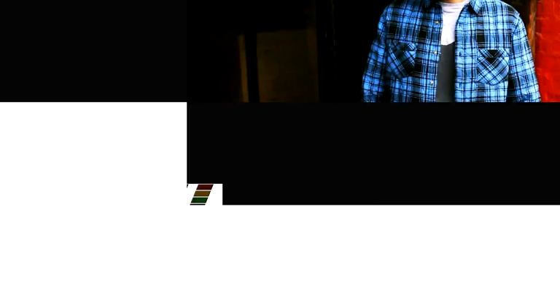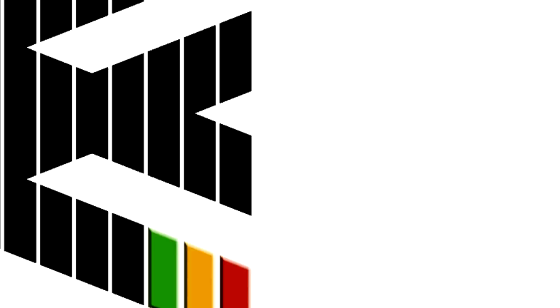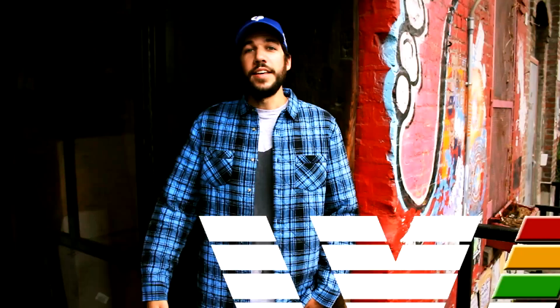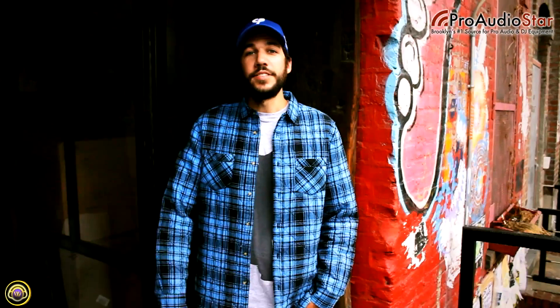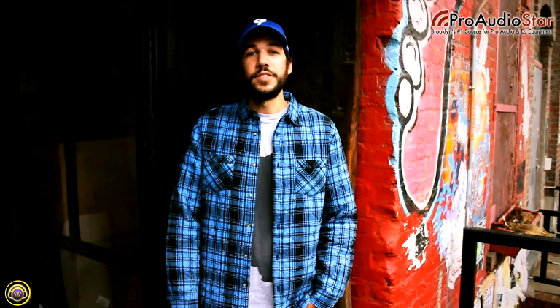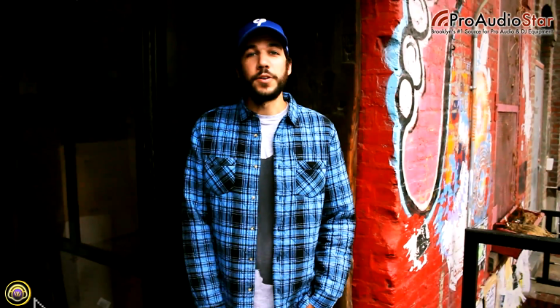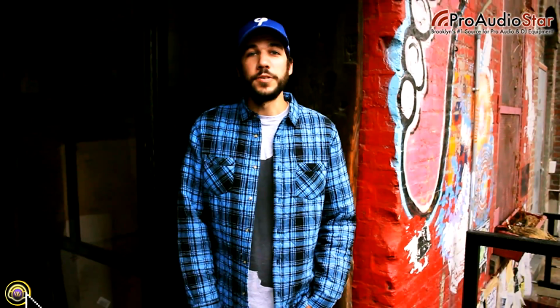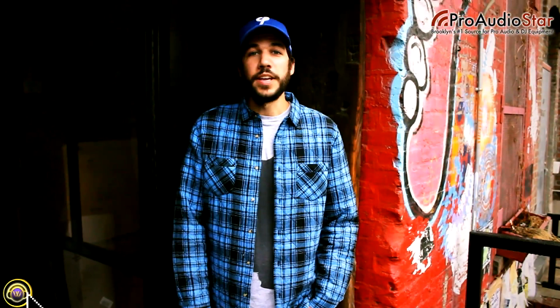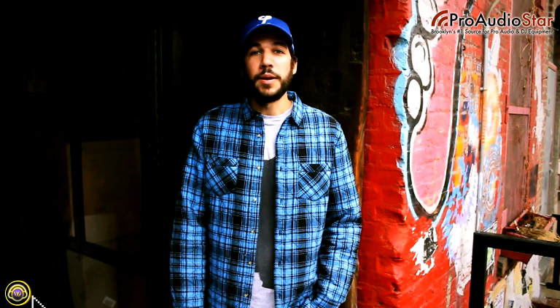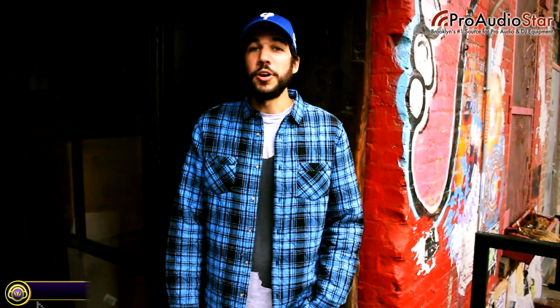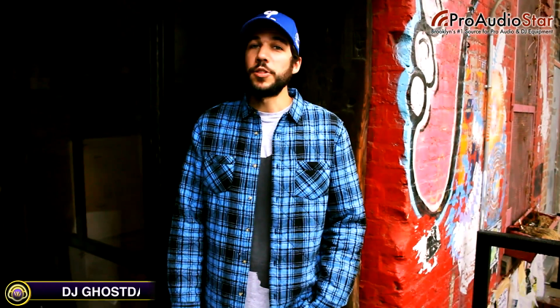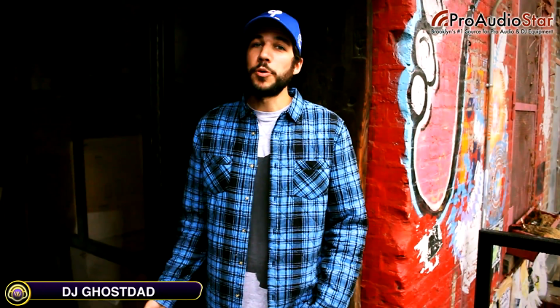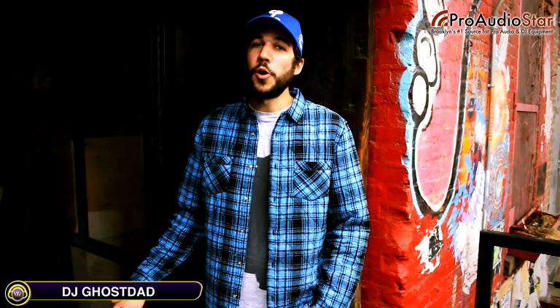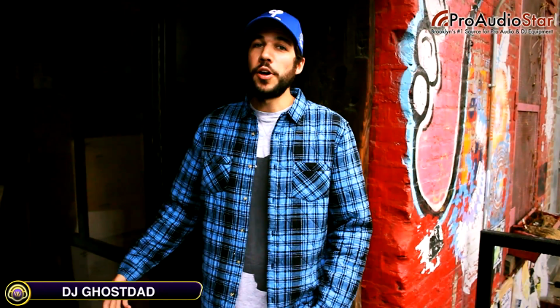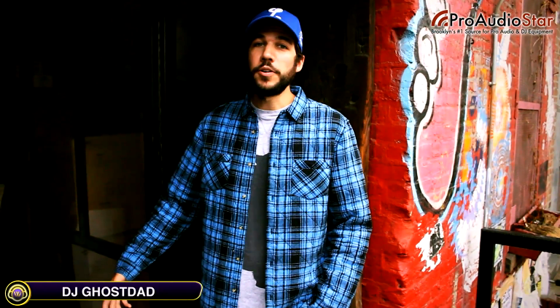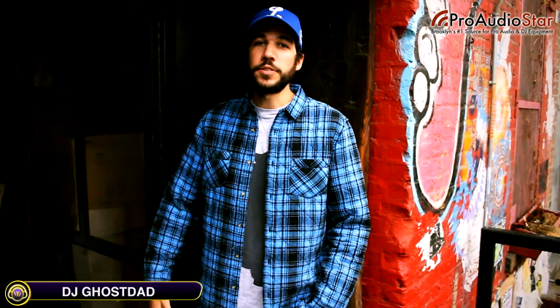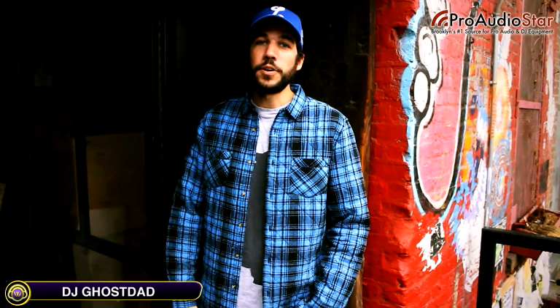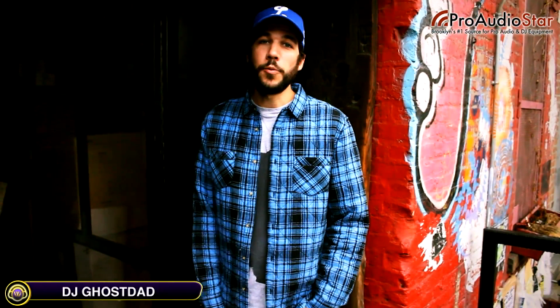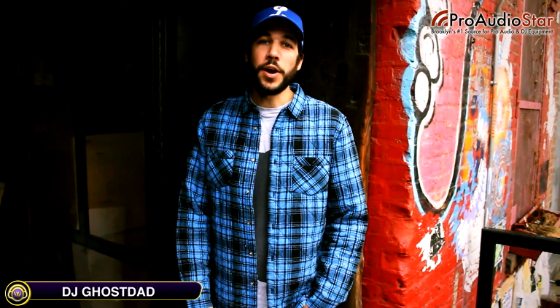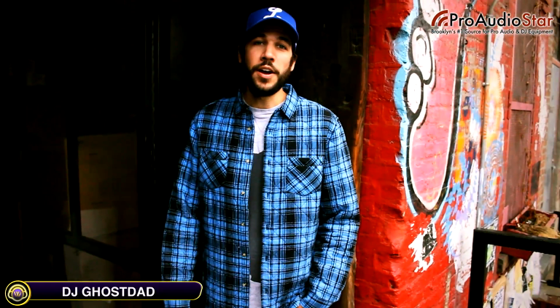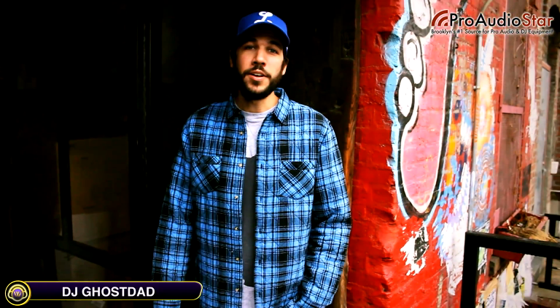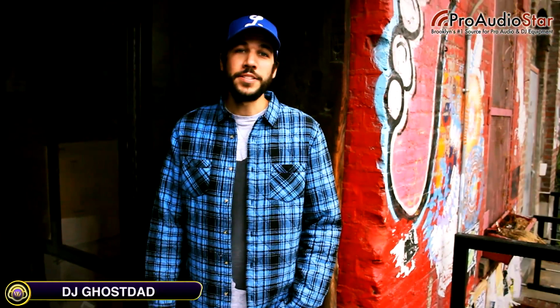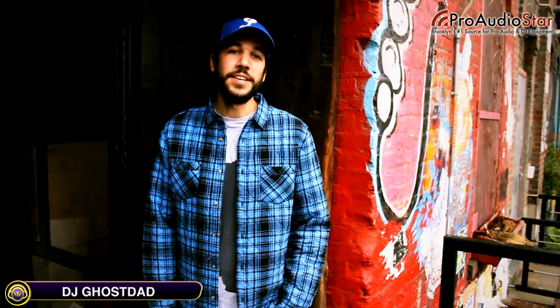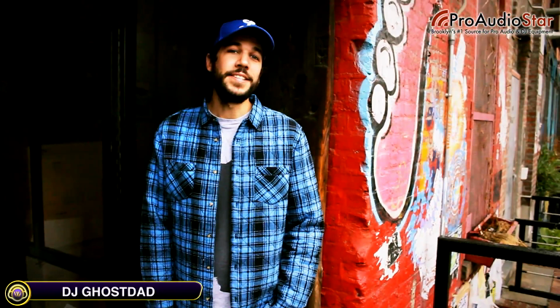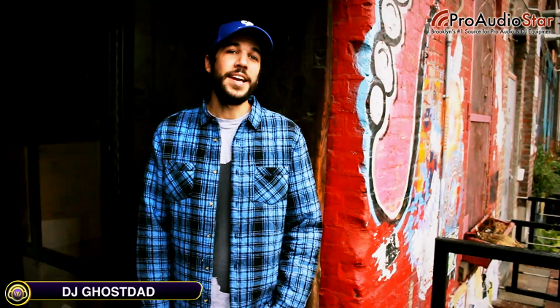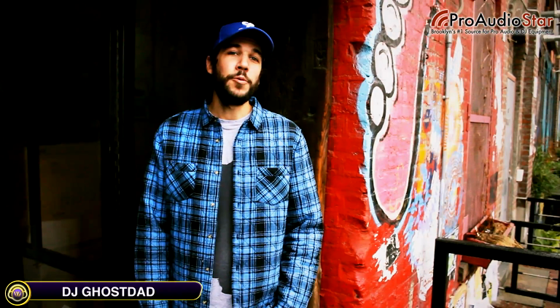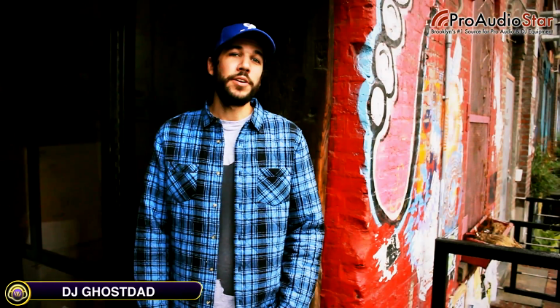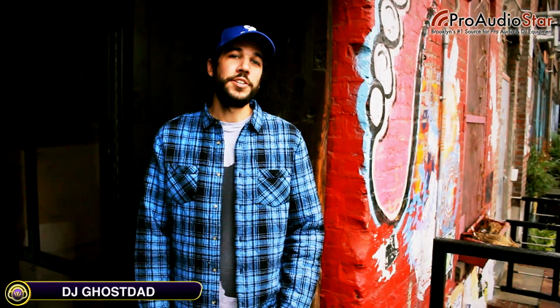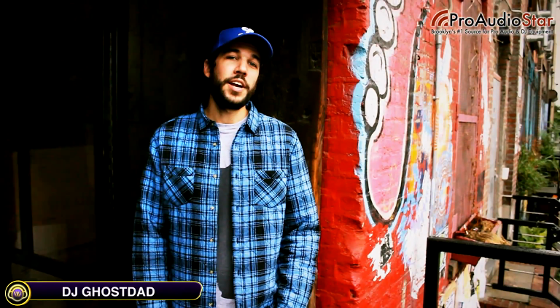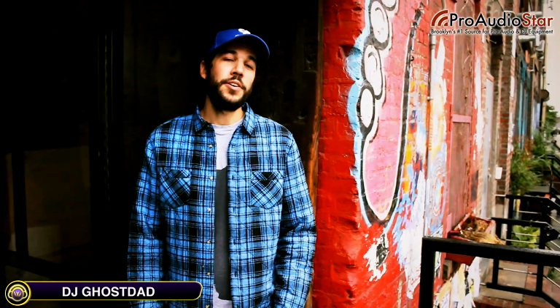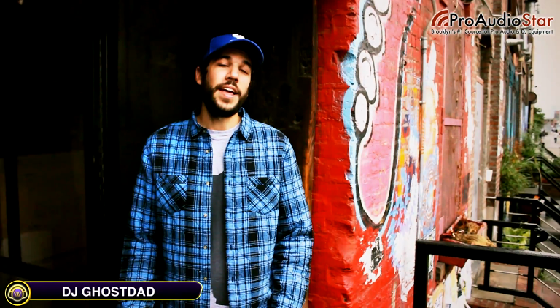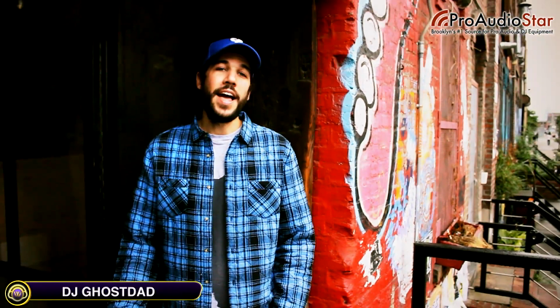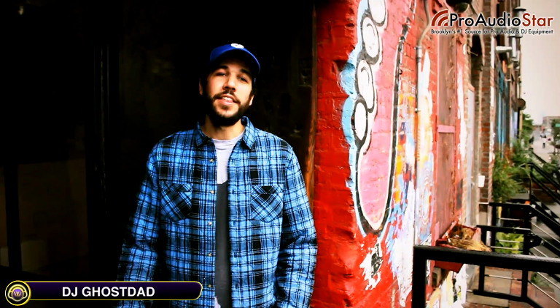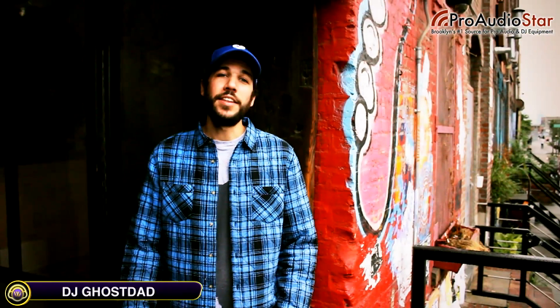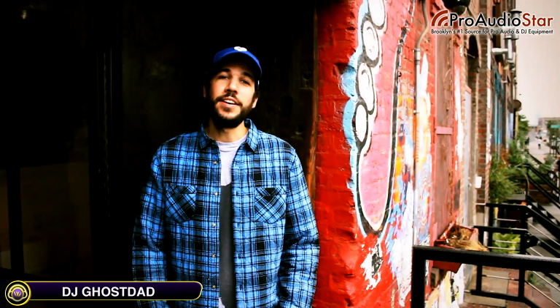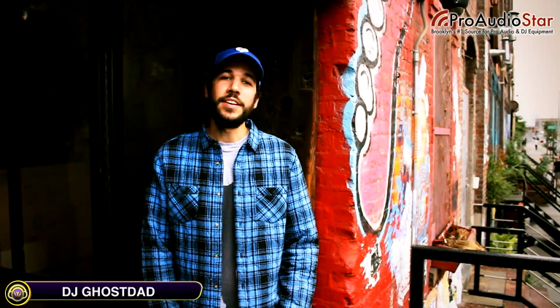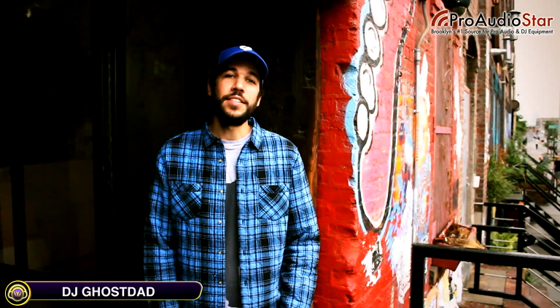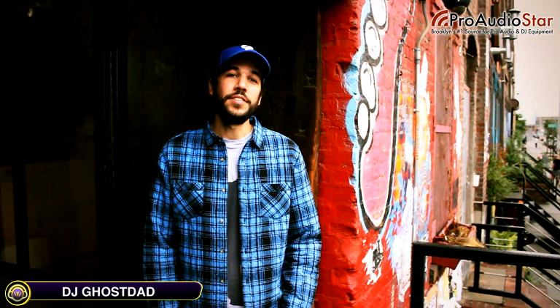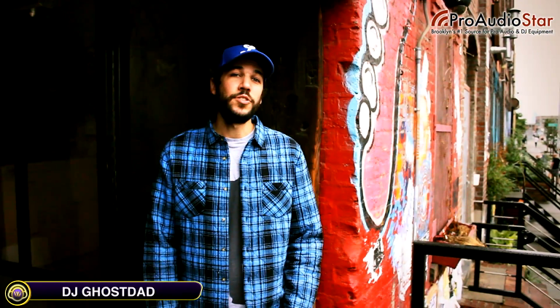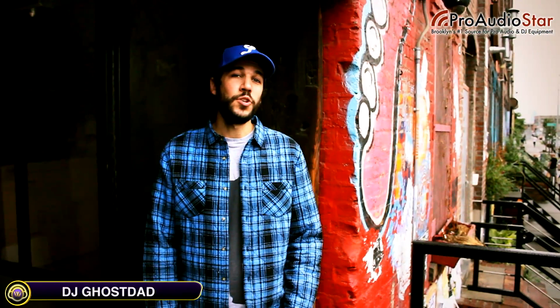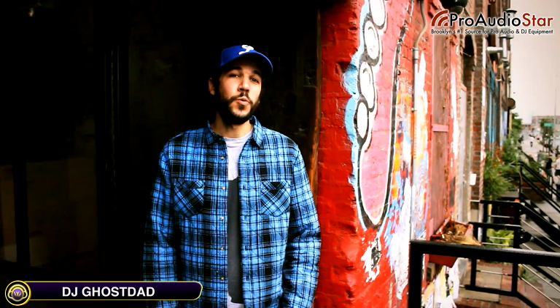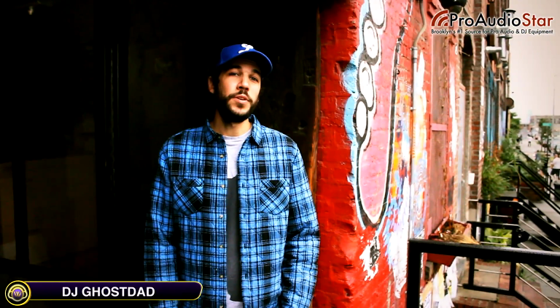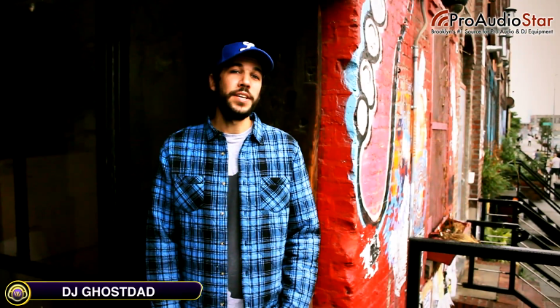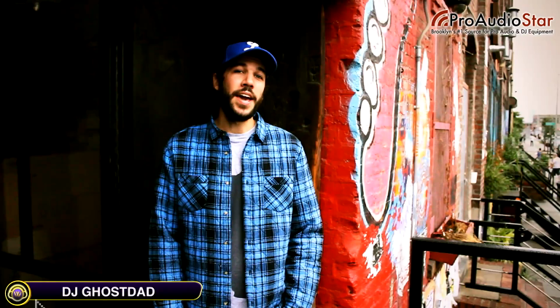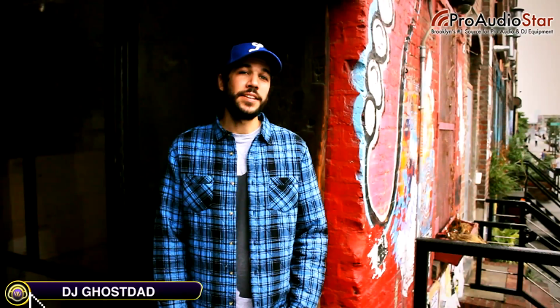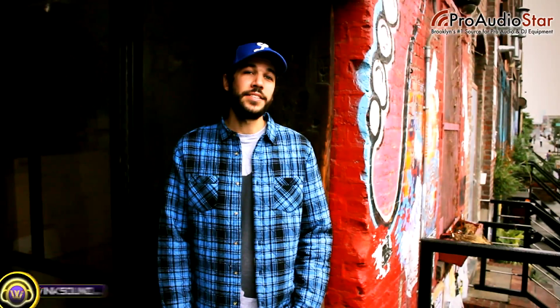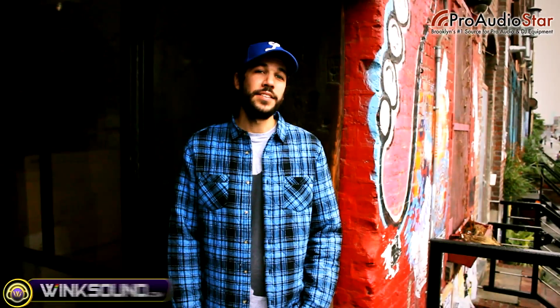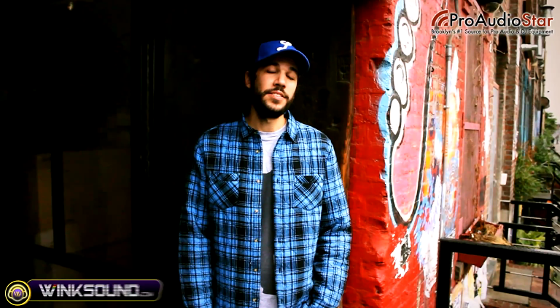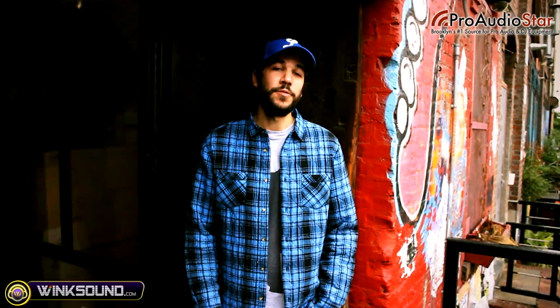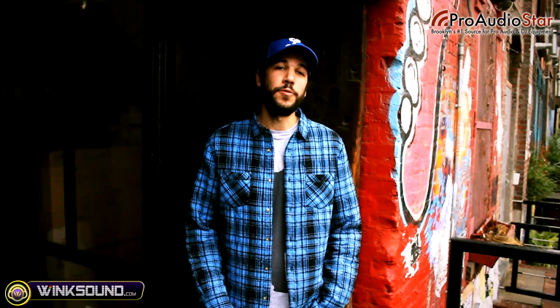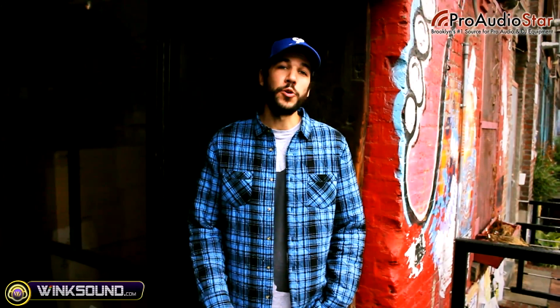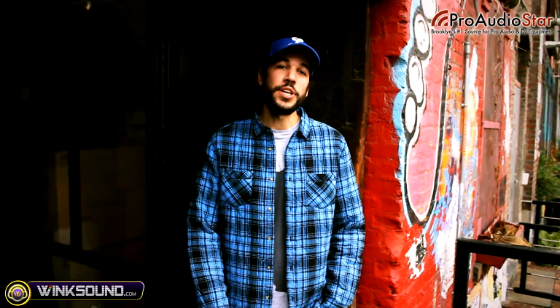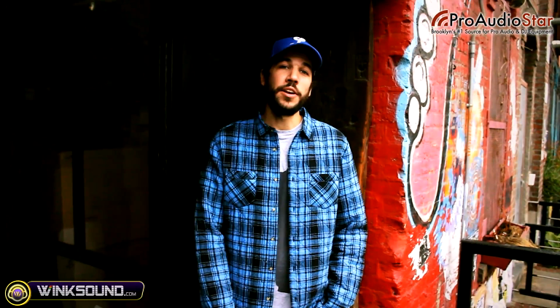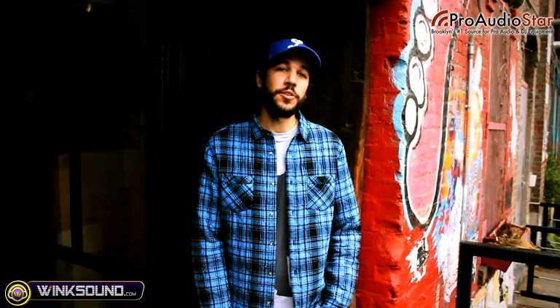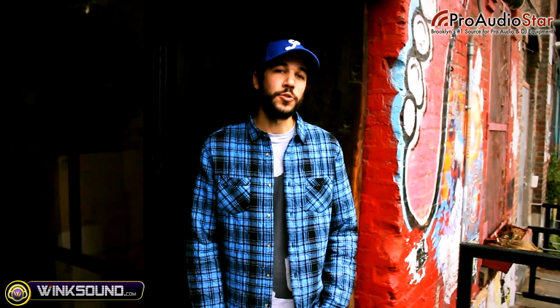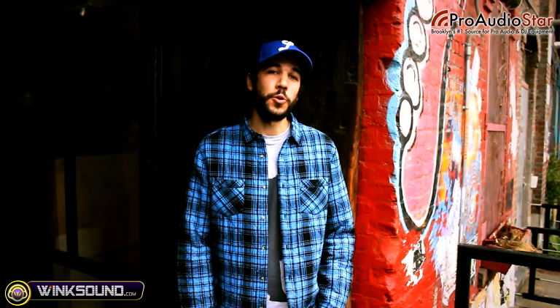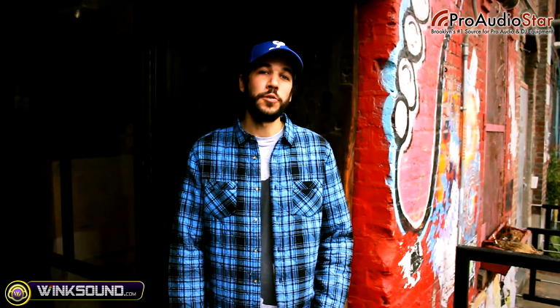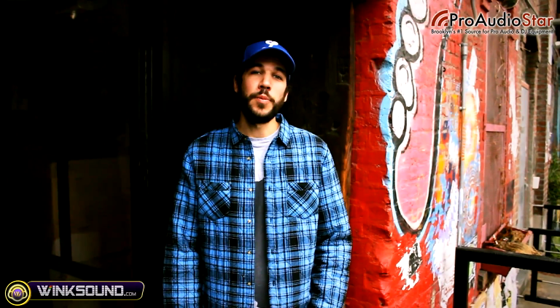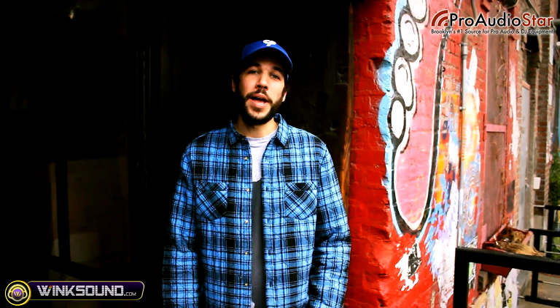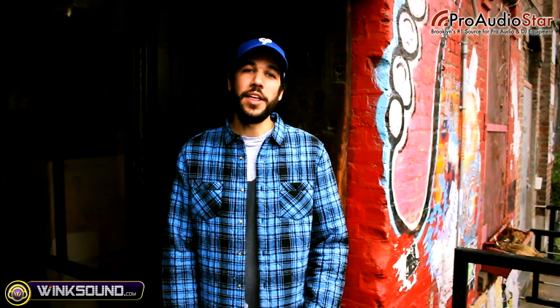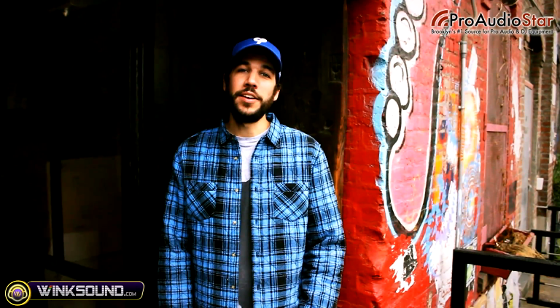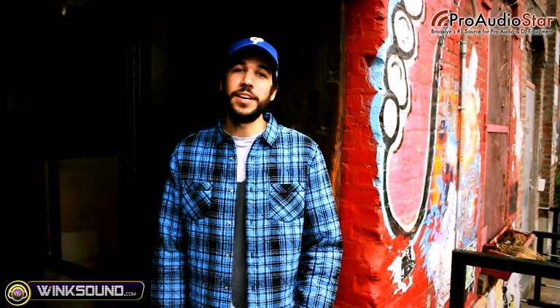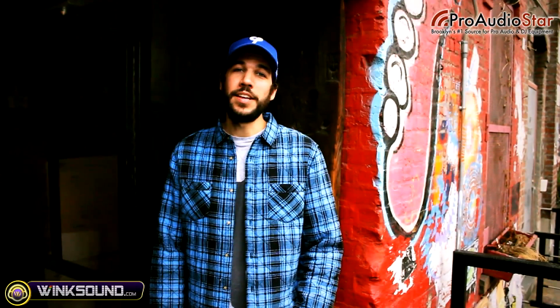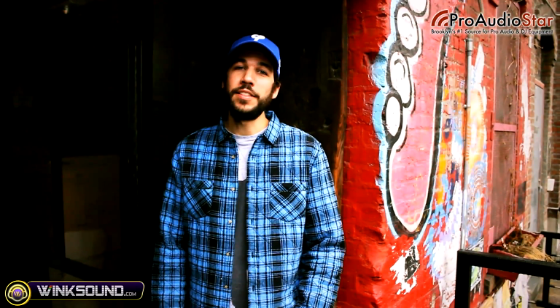Hey, this is Ghost Adam here at the Pro Audio Star Warehouse and today we're going to check out the Allen & Heath Zone DX. It's a four-channel controller from Allen & Heath.